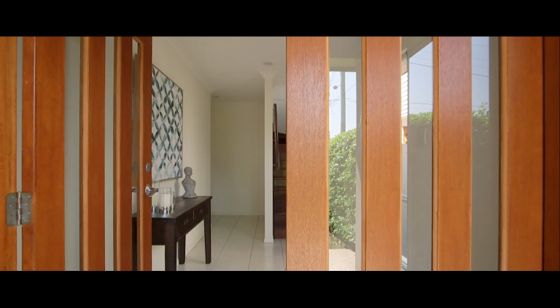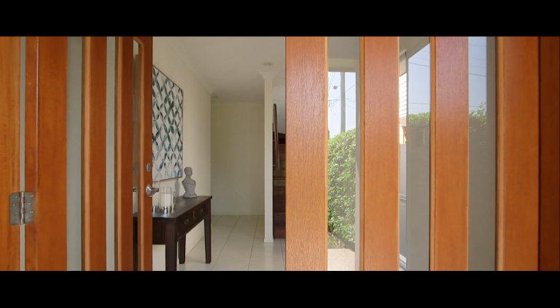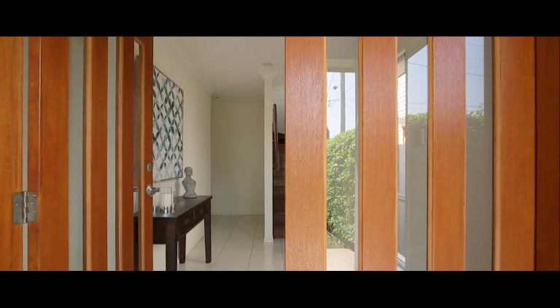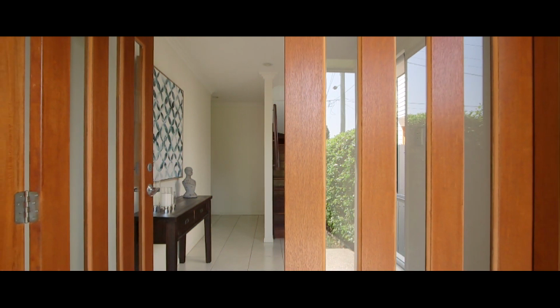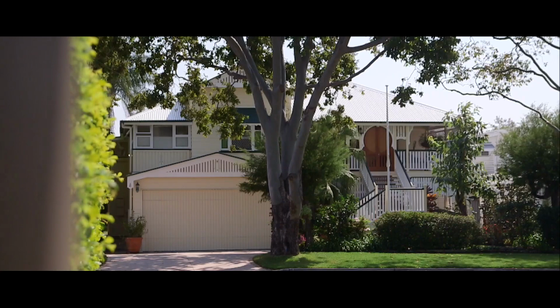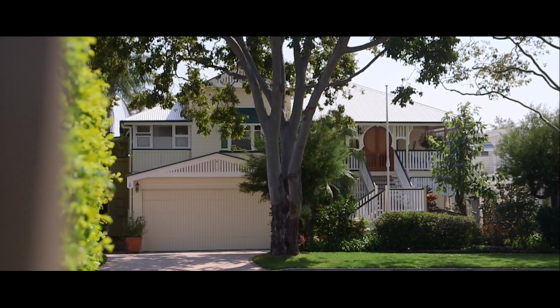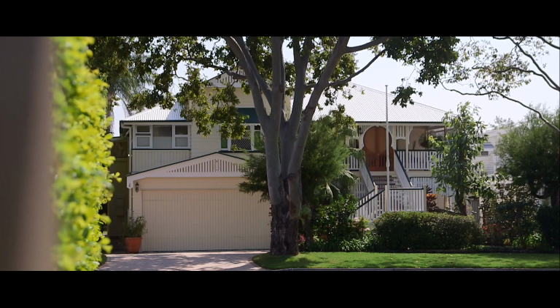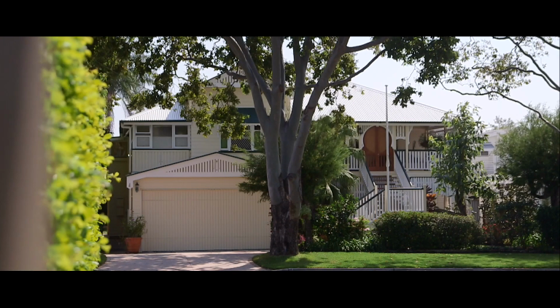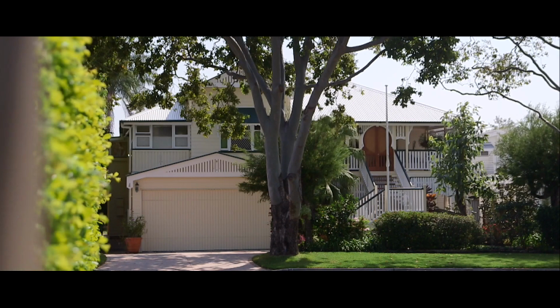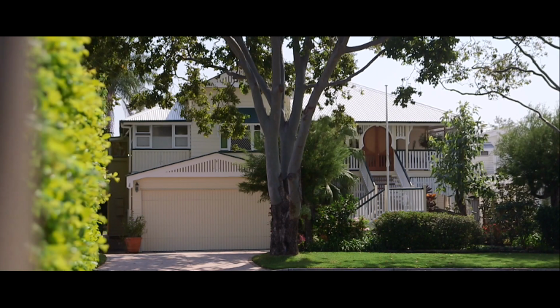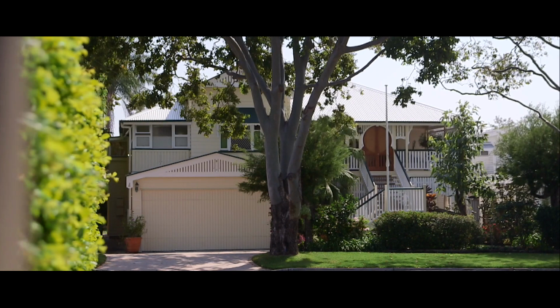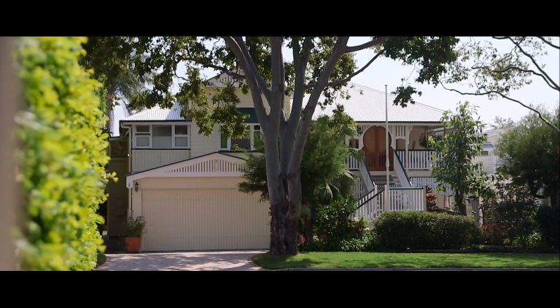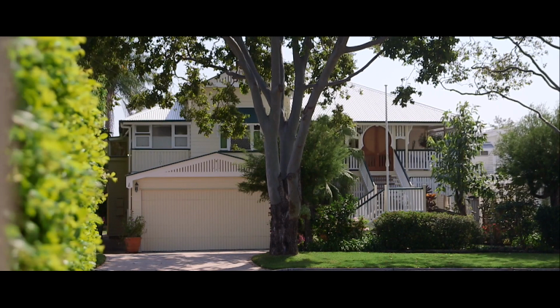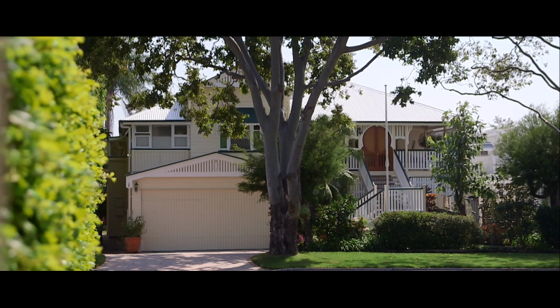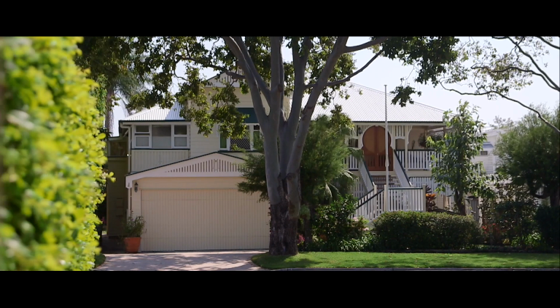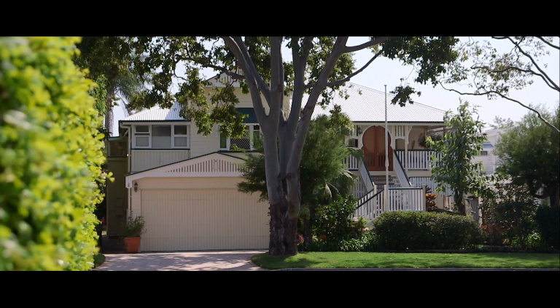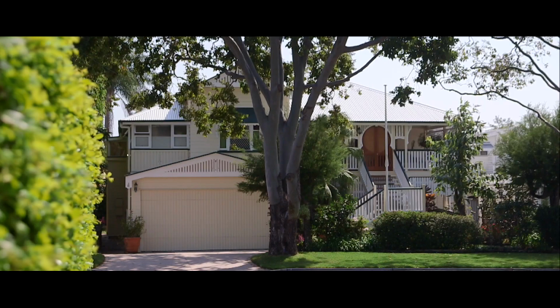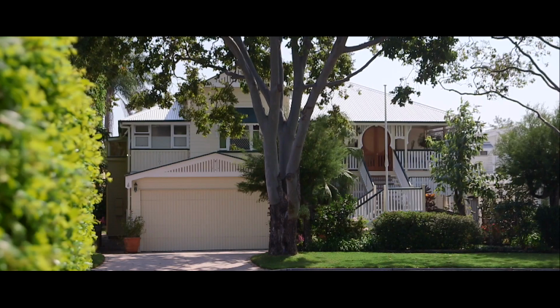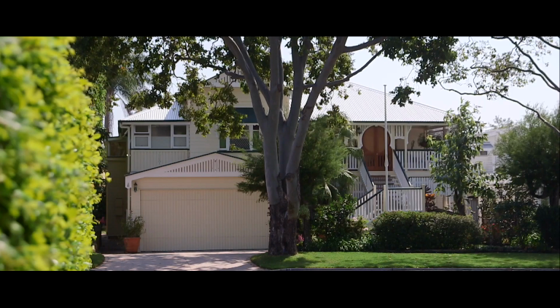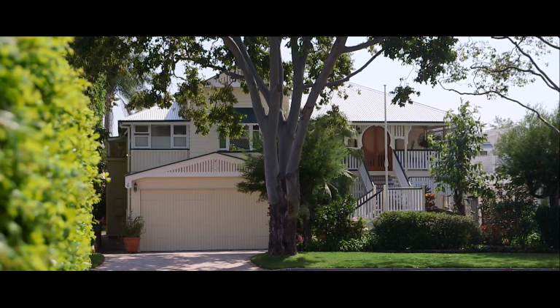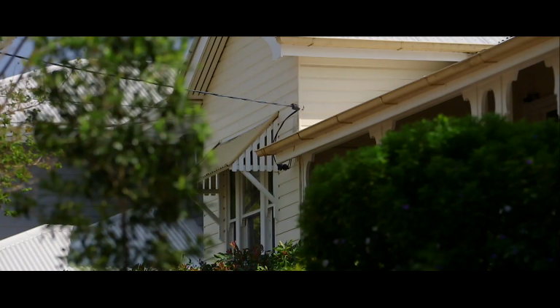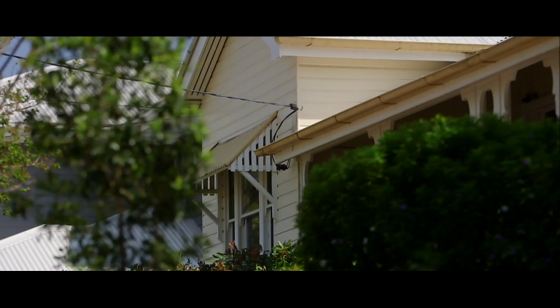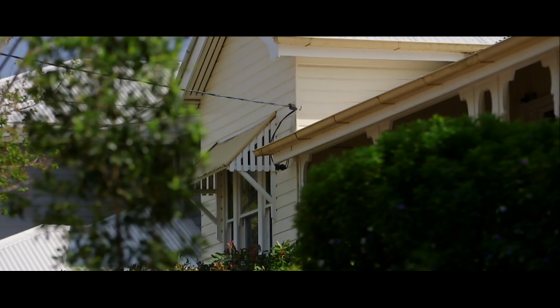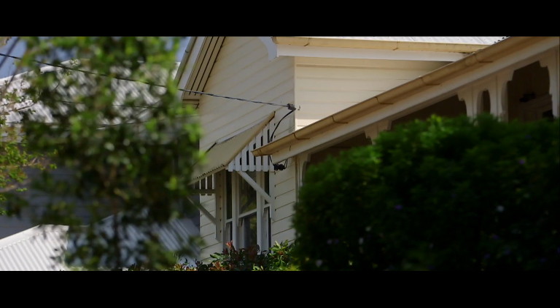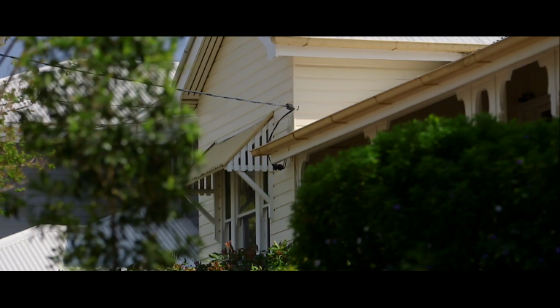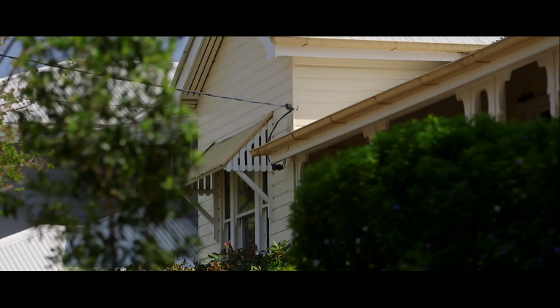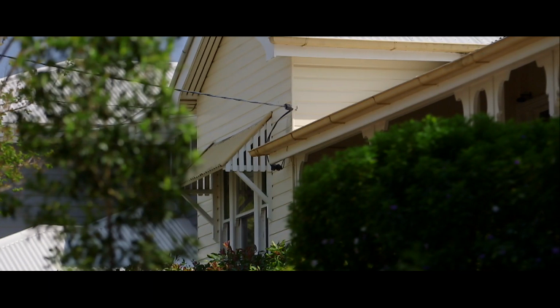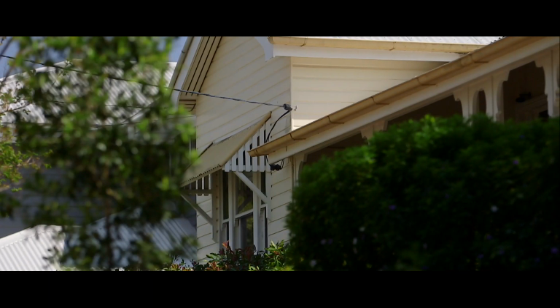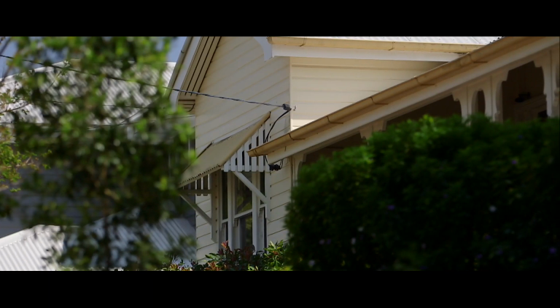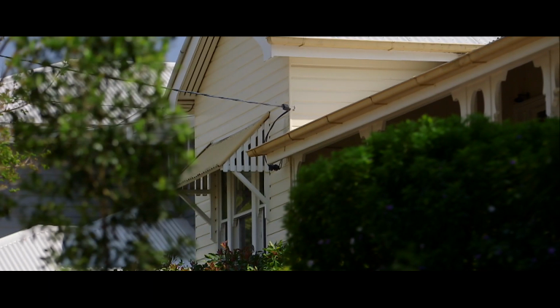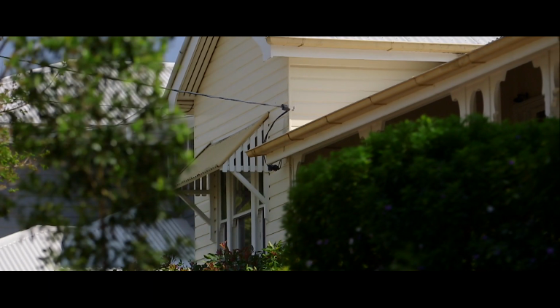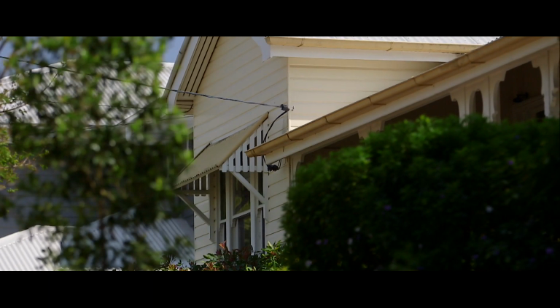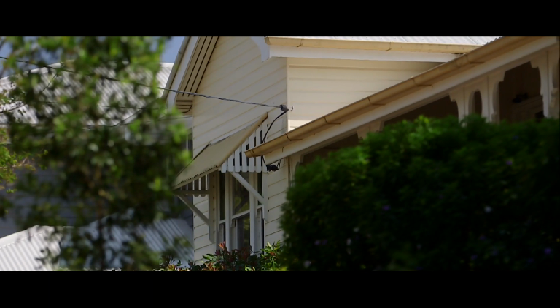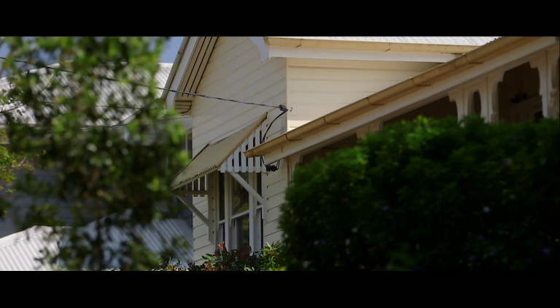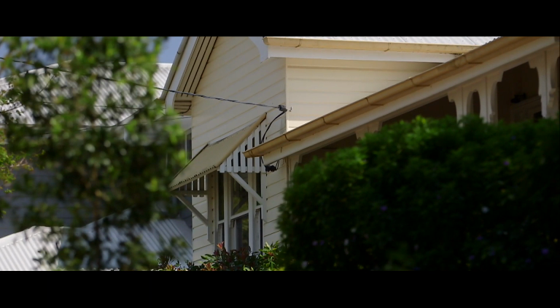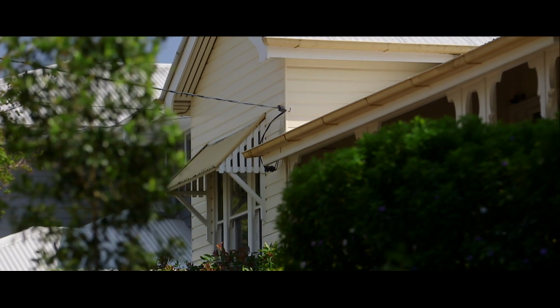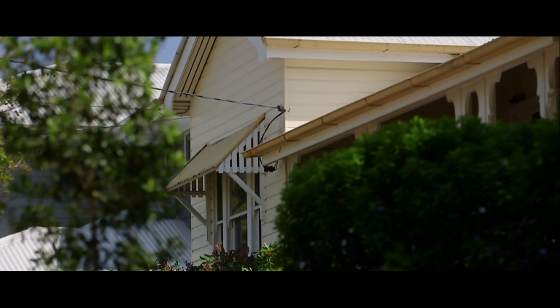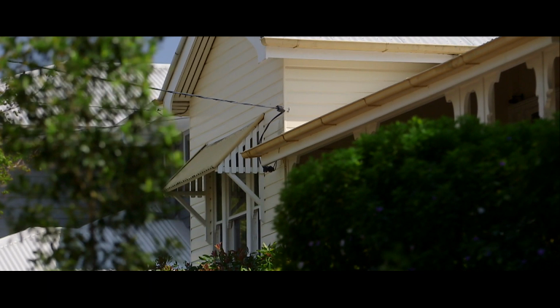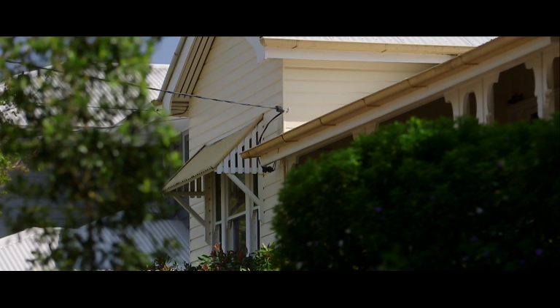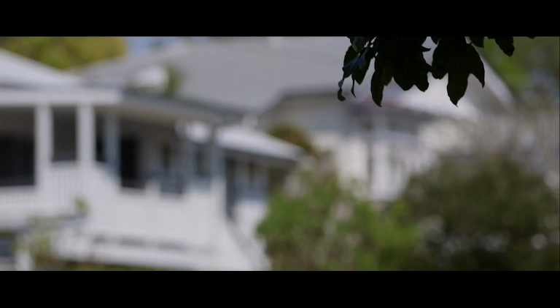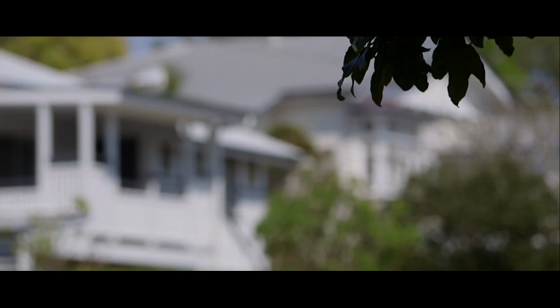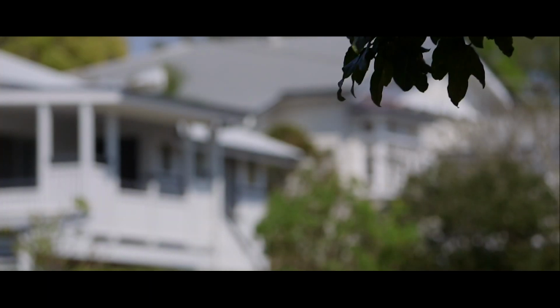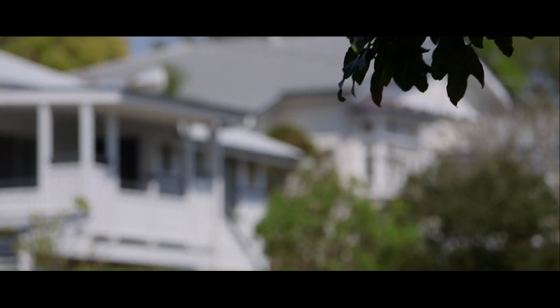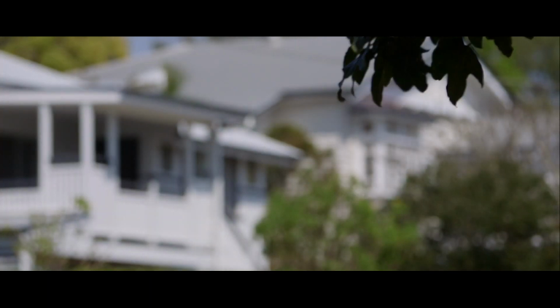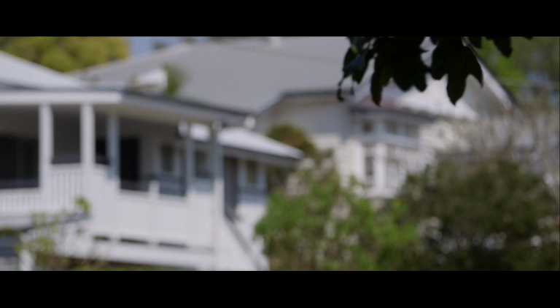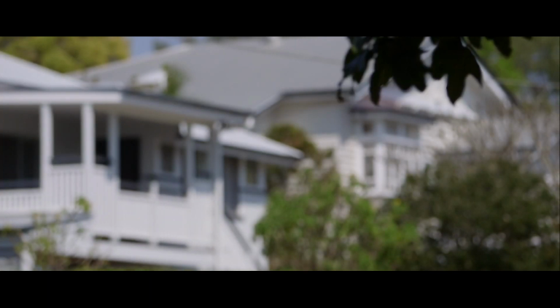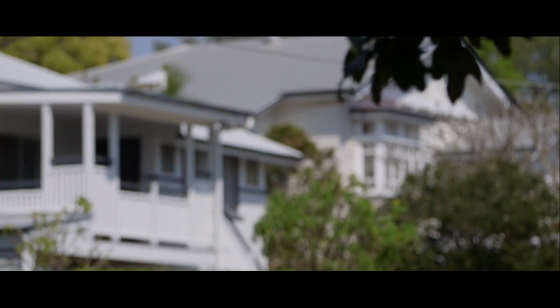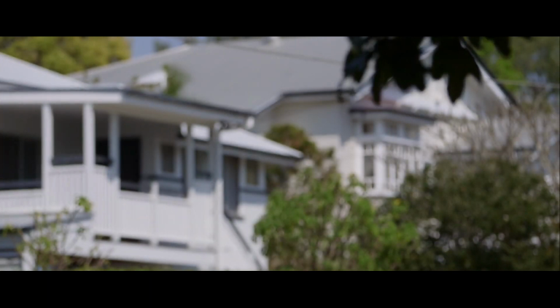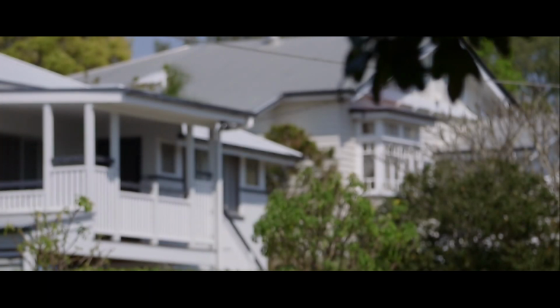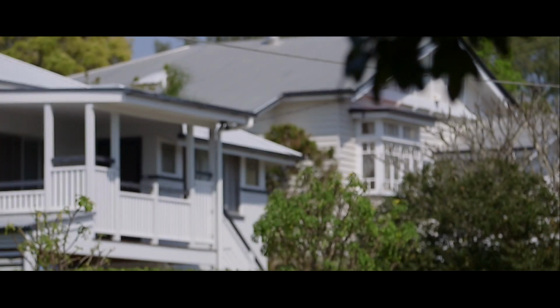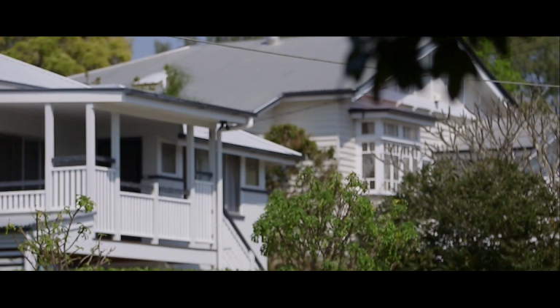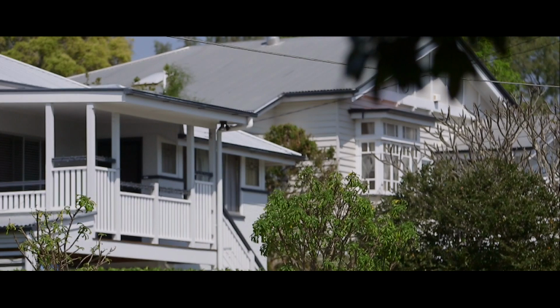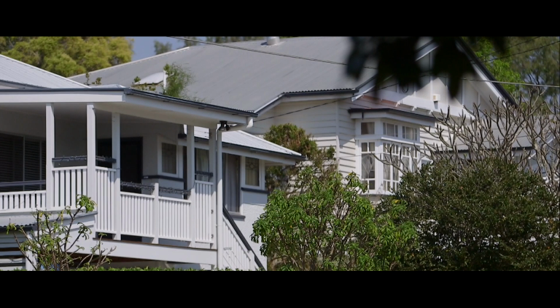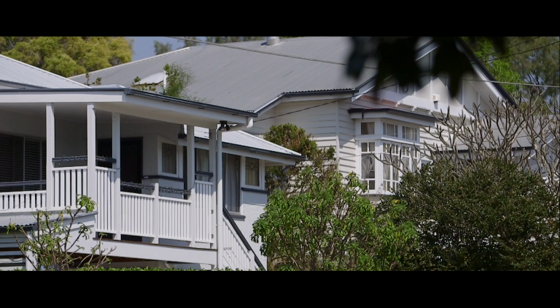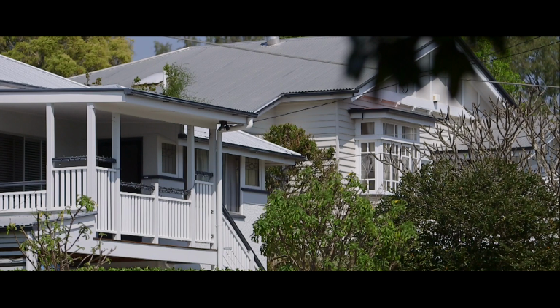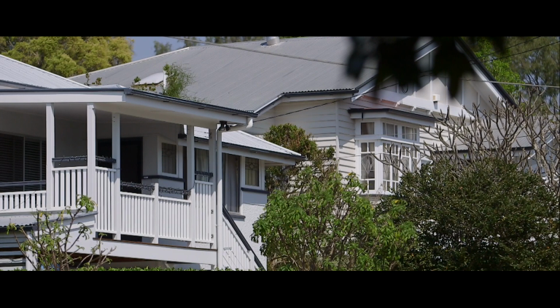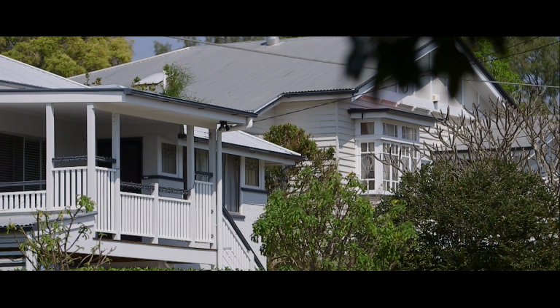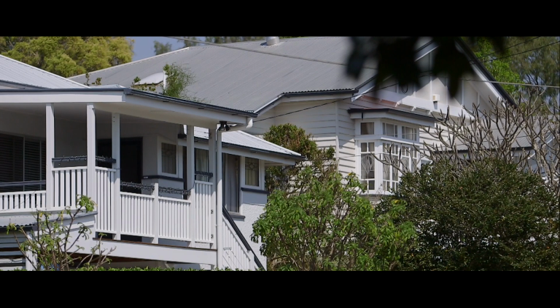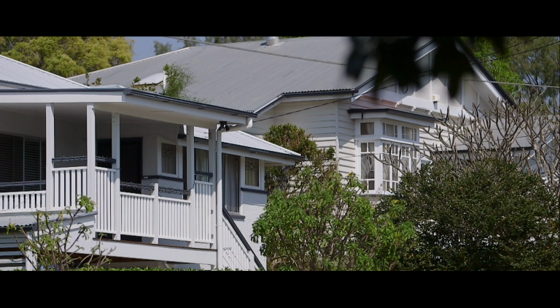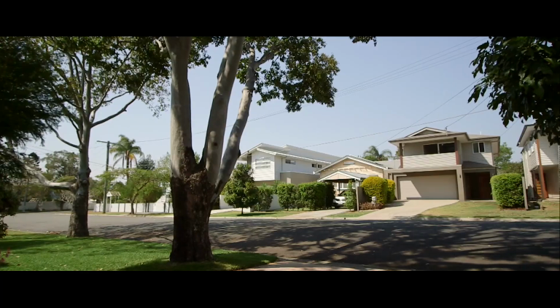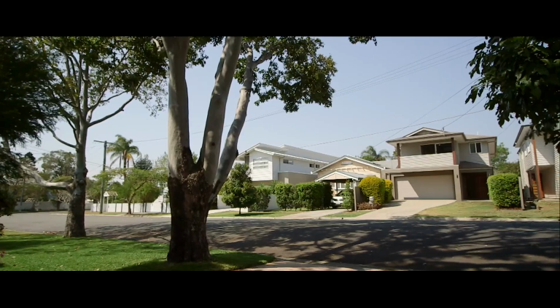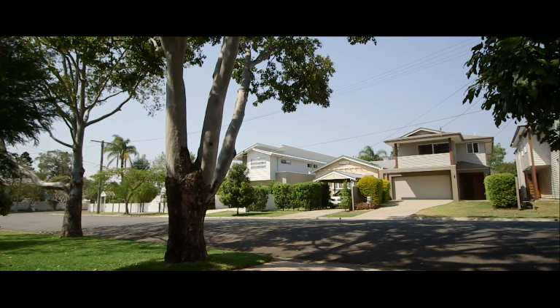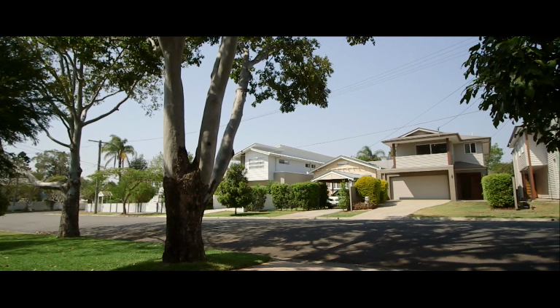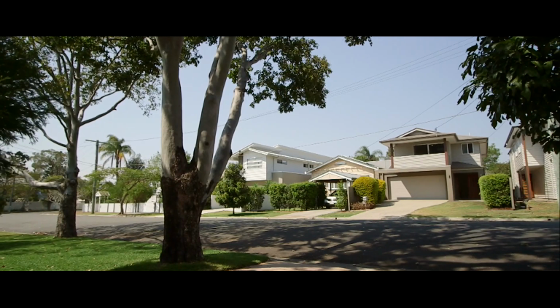Surrounded by character and executive homes, it's hard not to immediately fall in love with this quiet and leafy location and its surrounds.